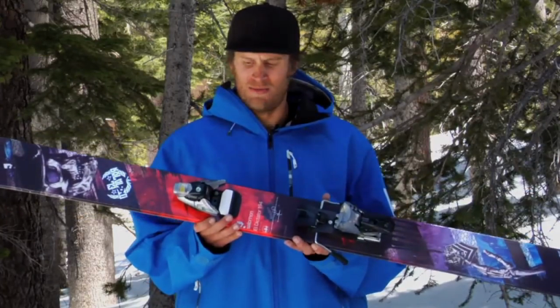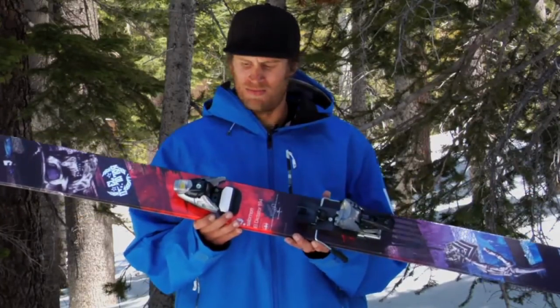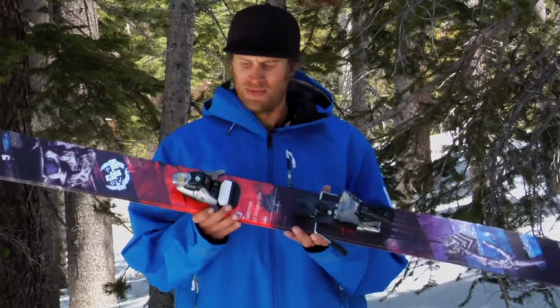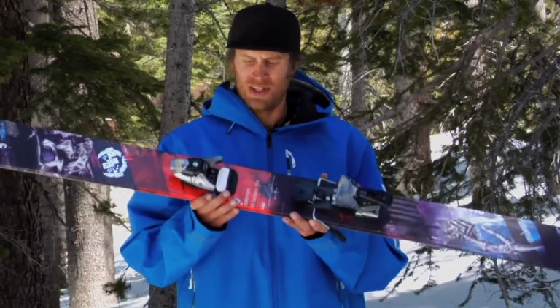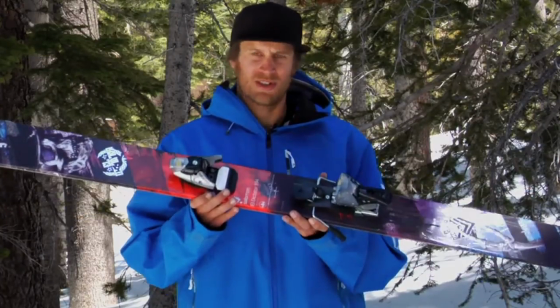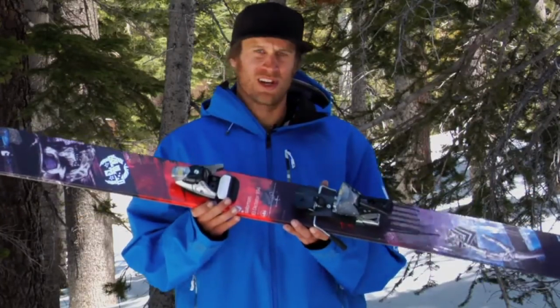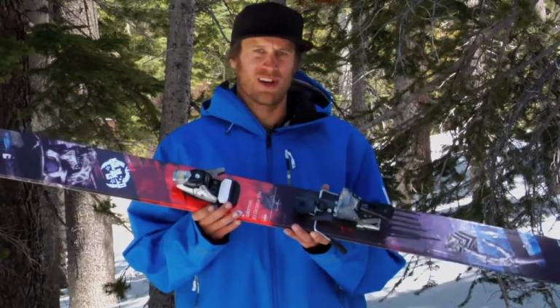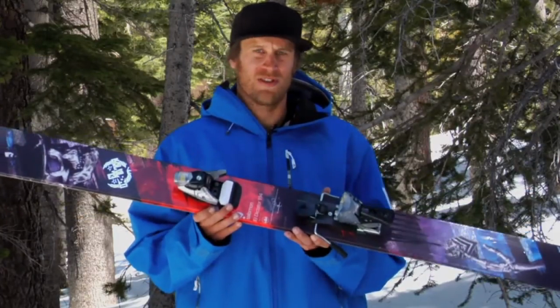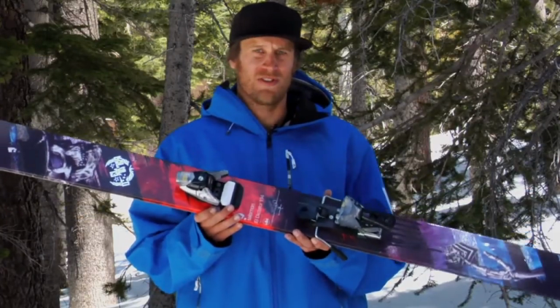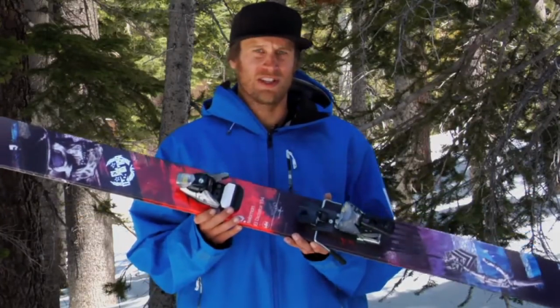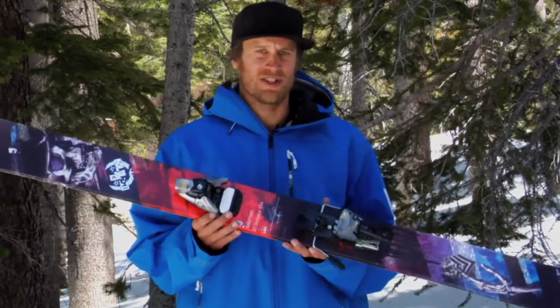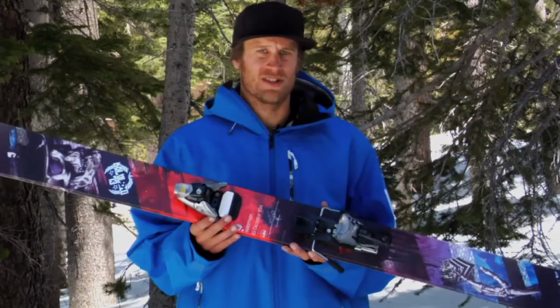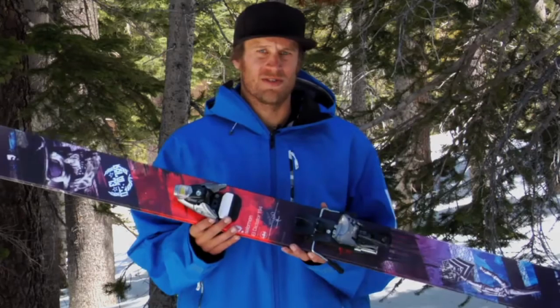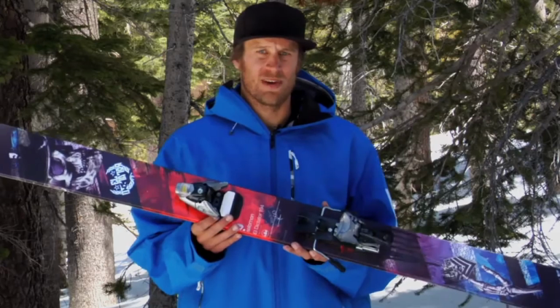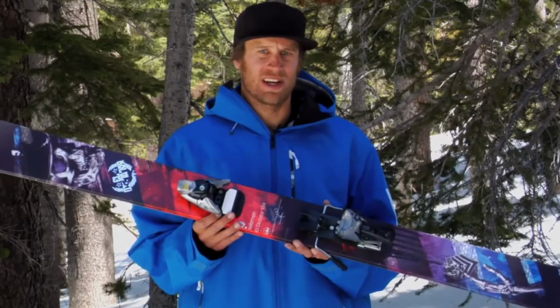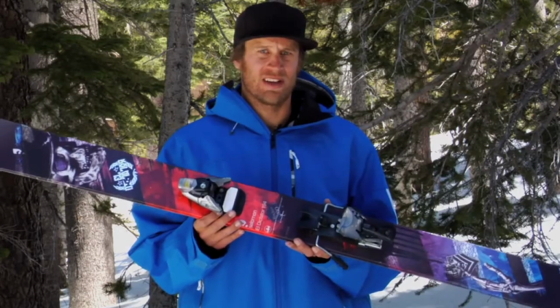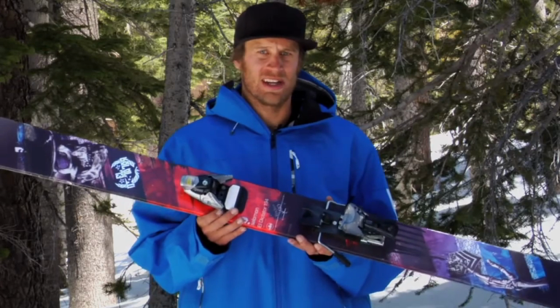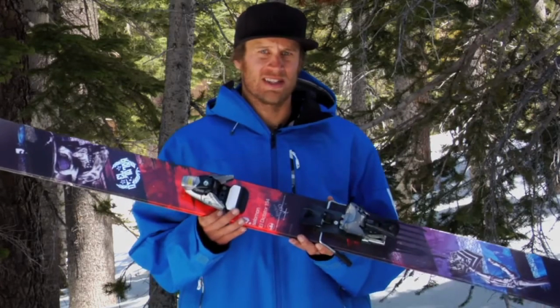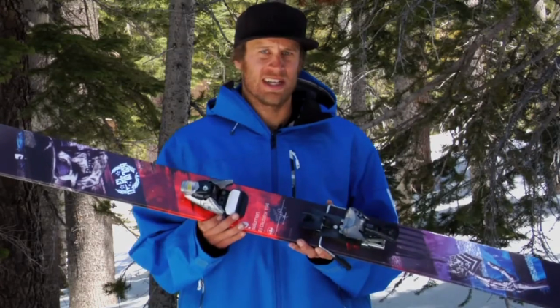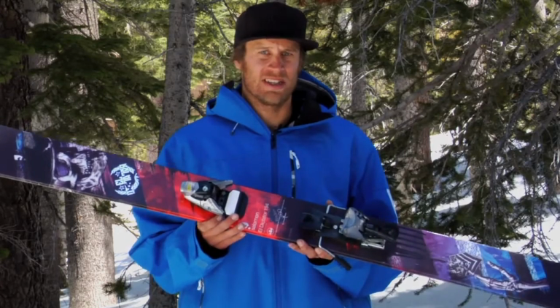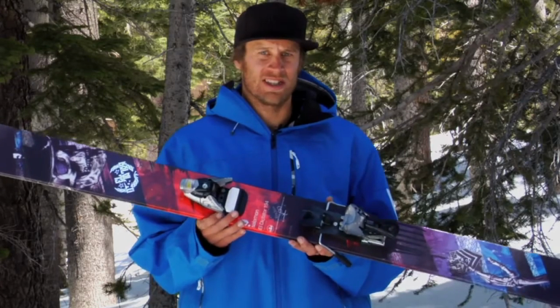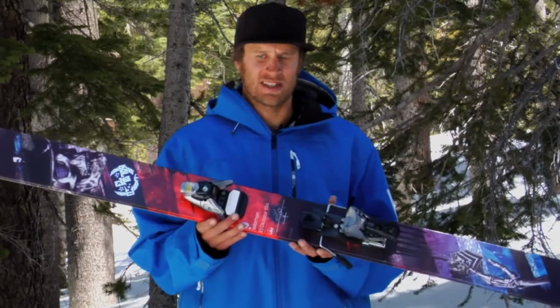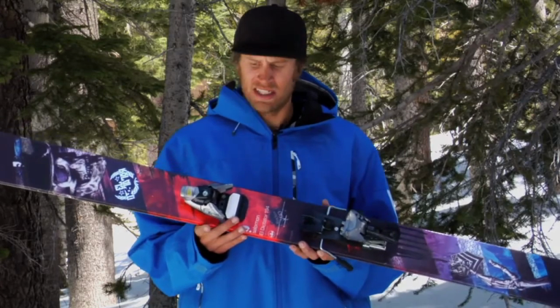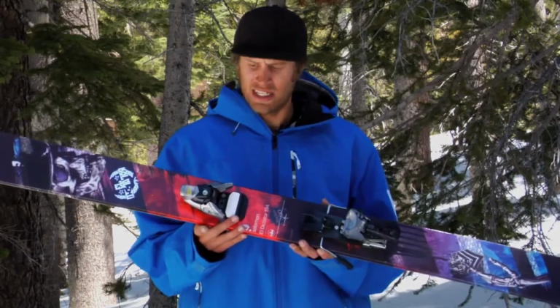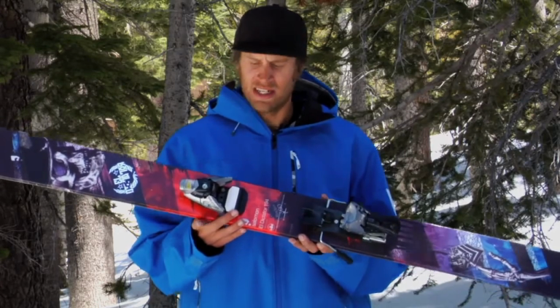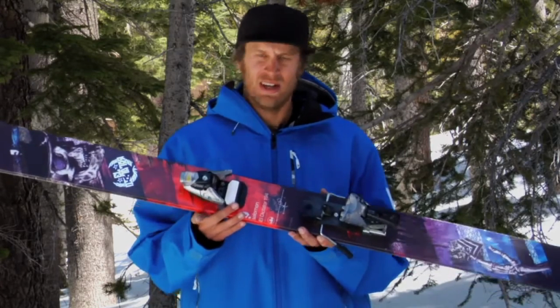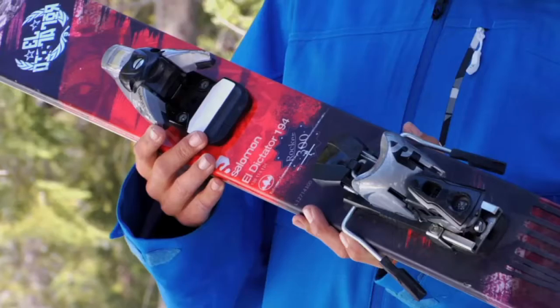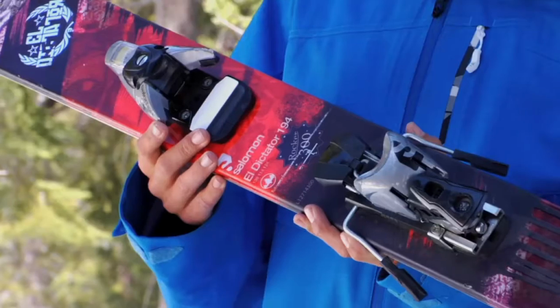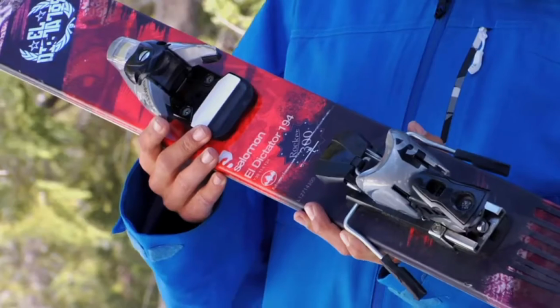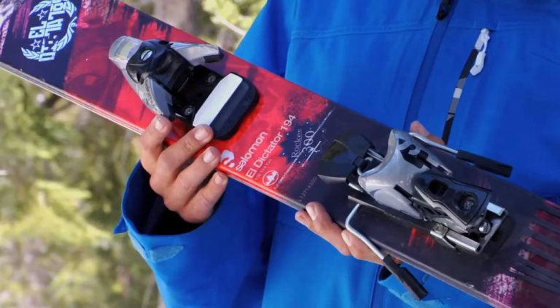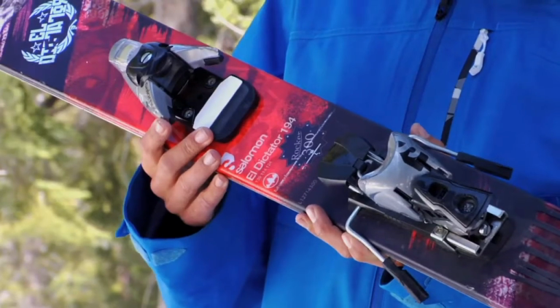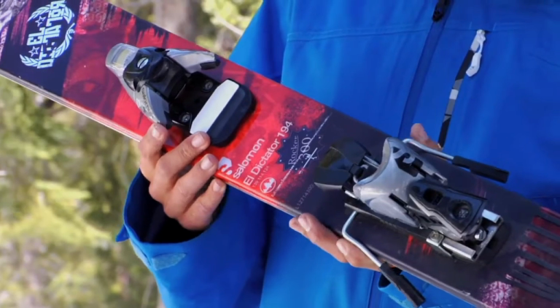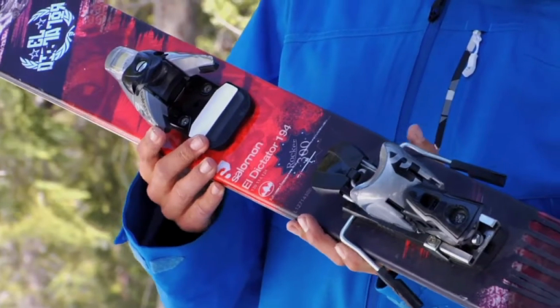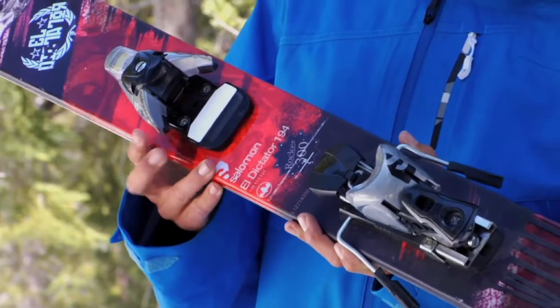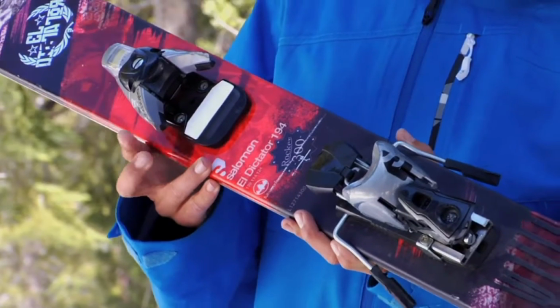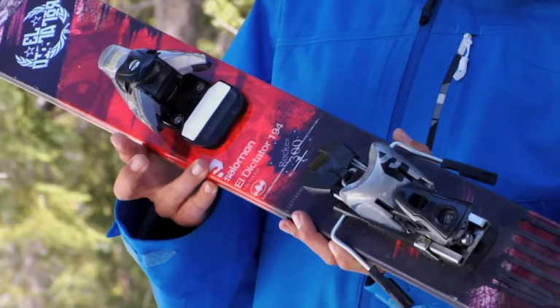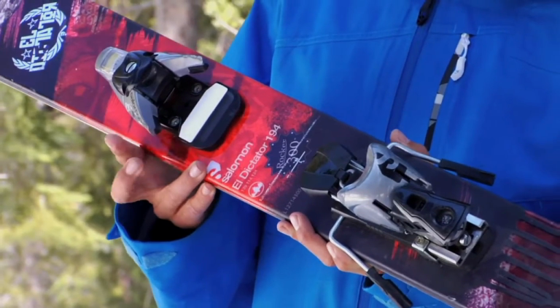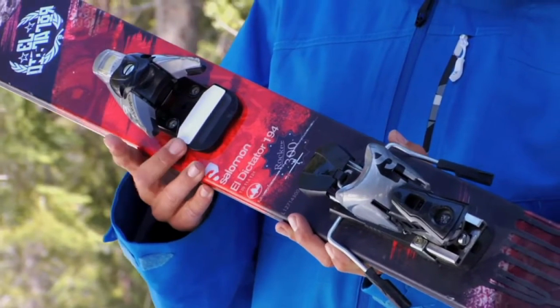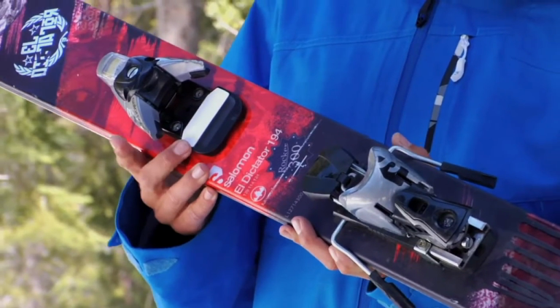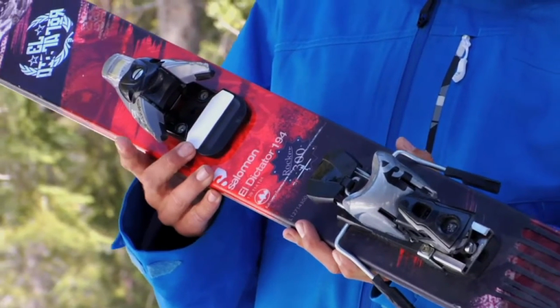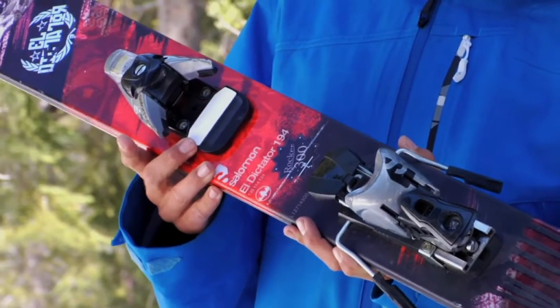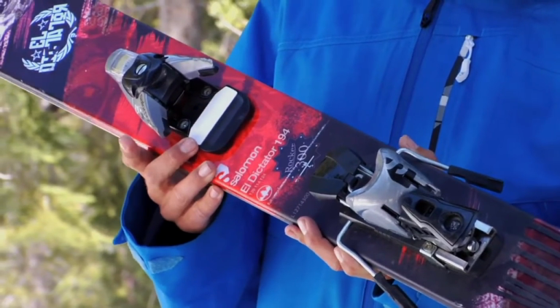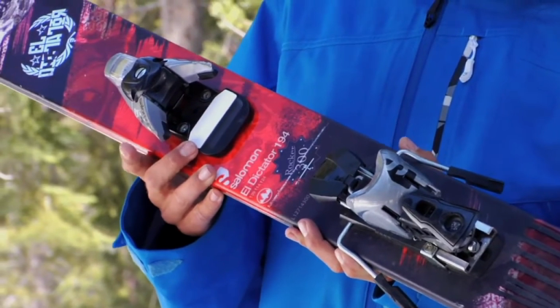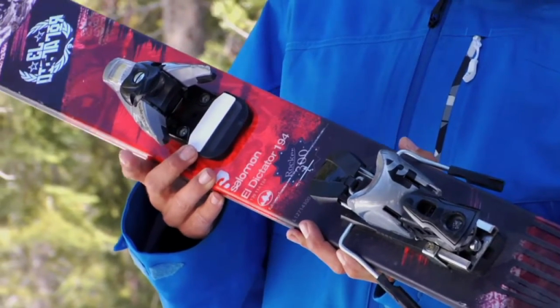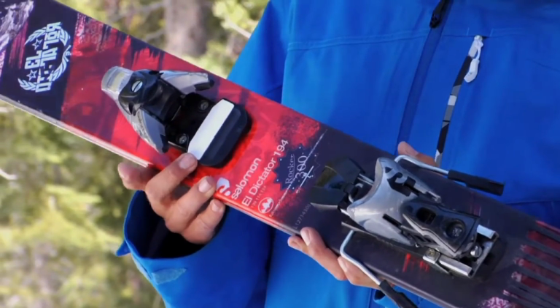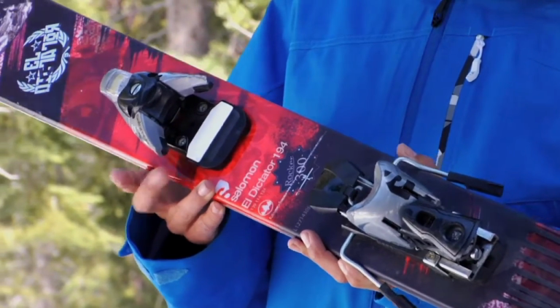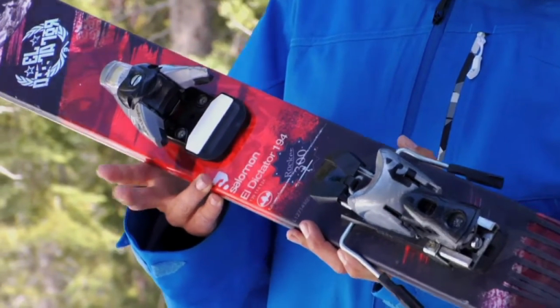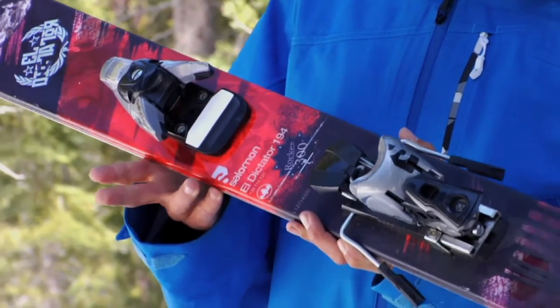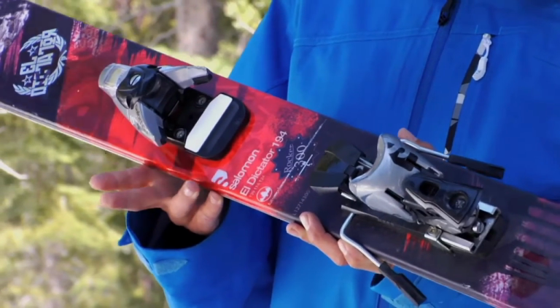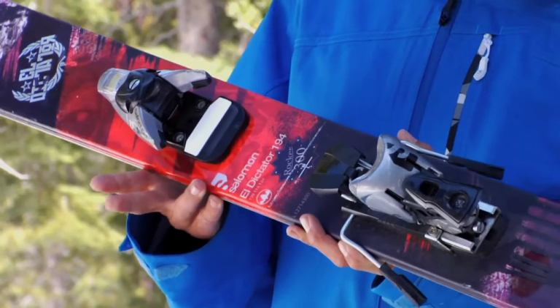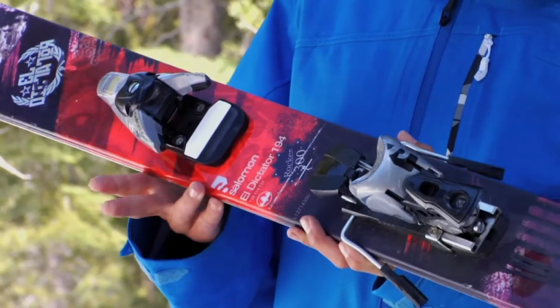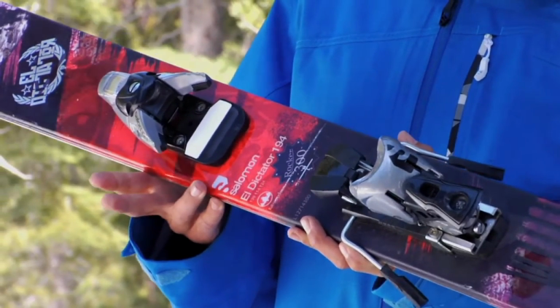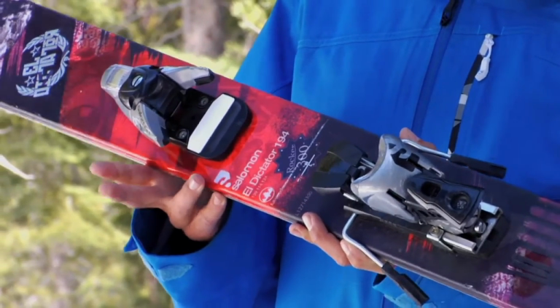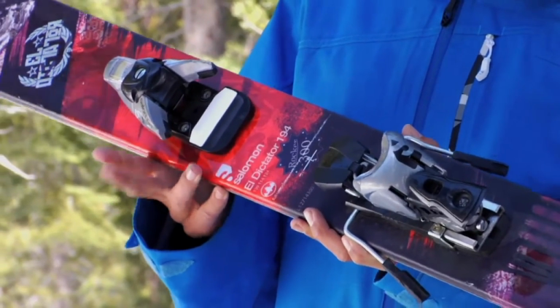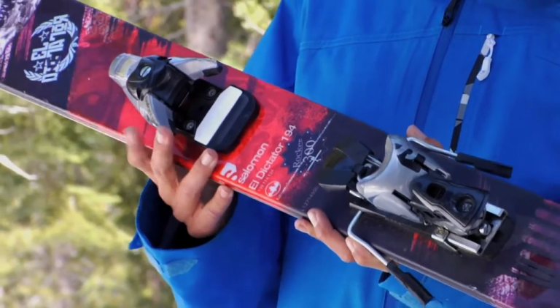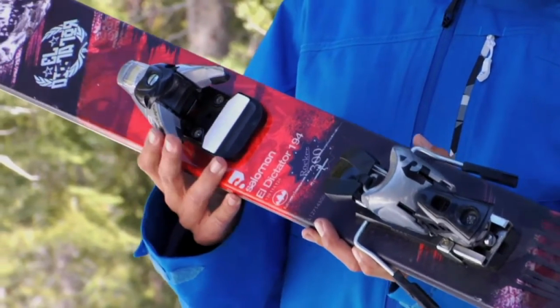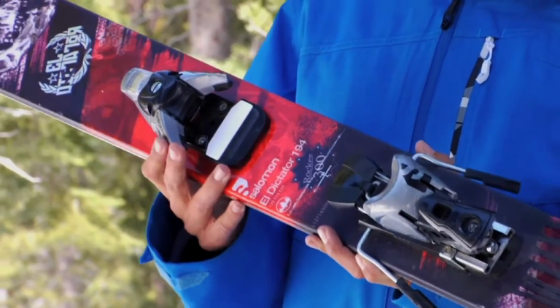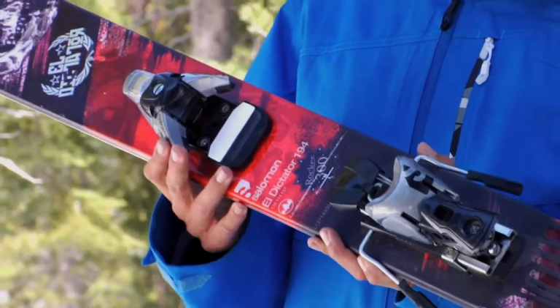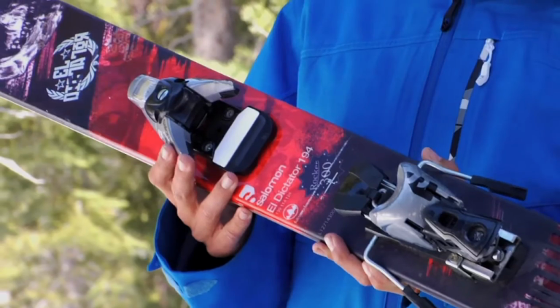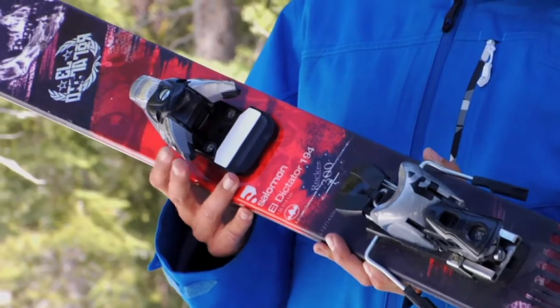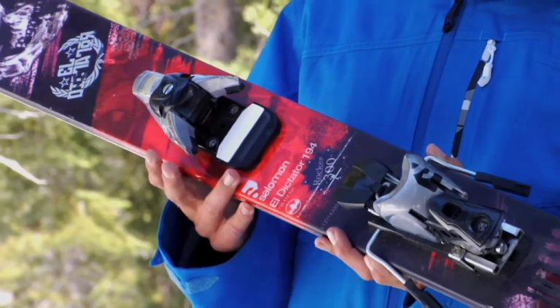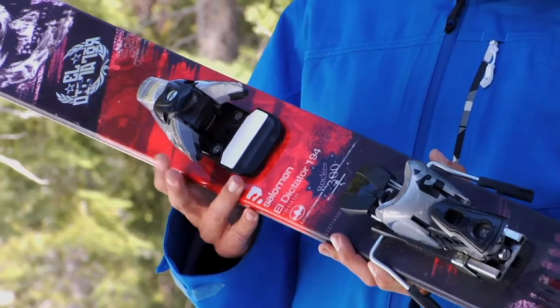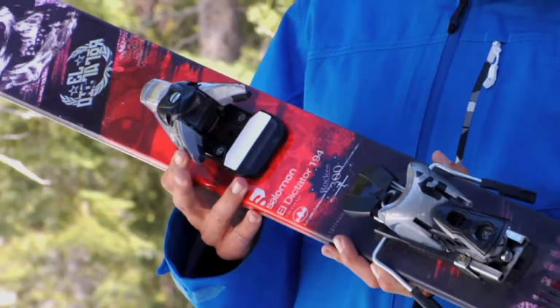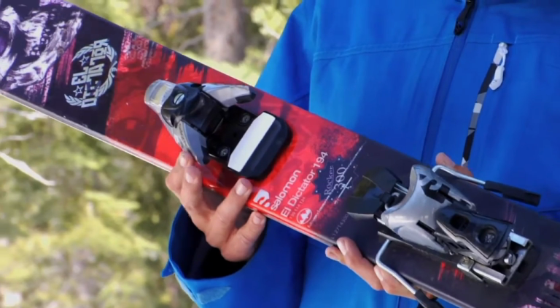It's got all the features of a regular STH 16: wide wings, a wide pedal, and micro adjustments on the toe and heel.